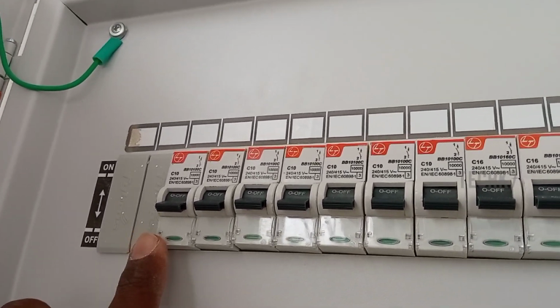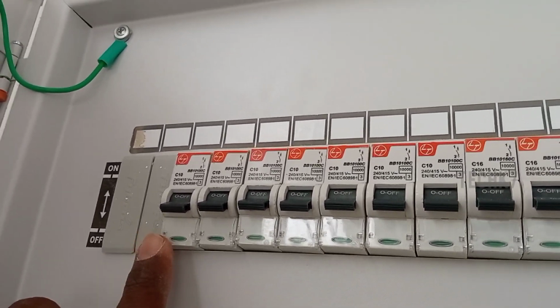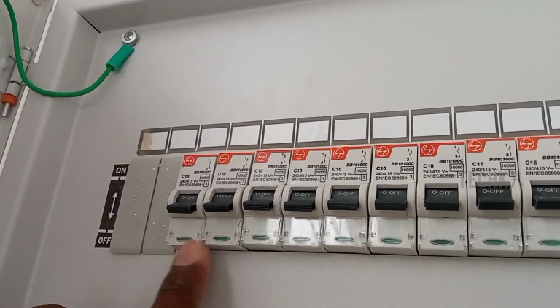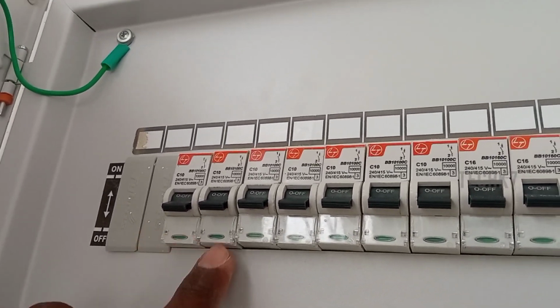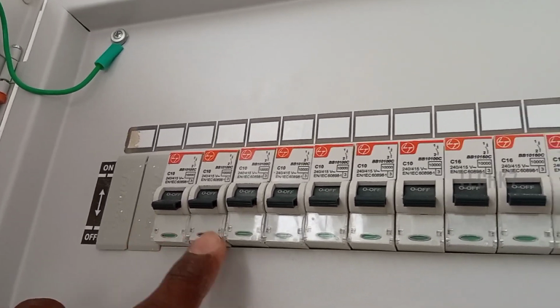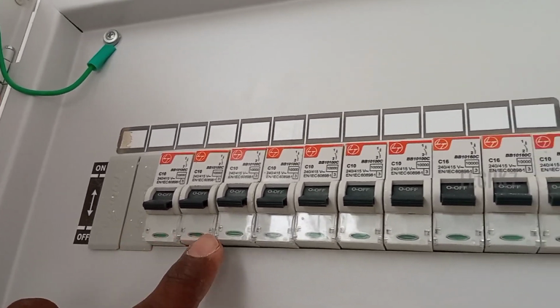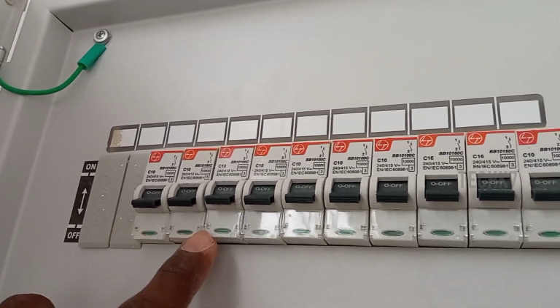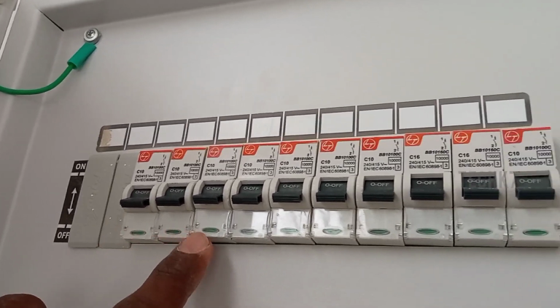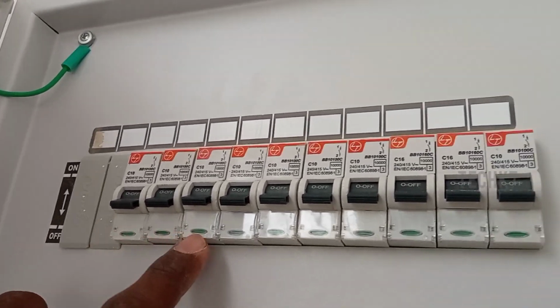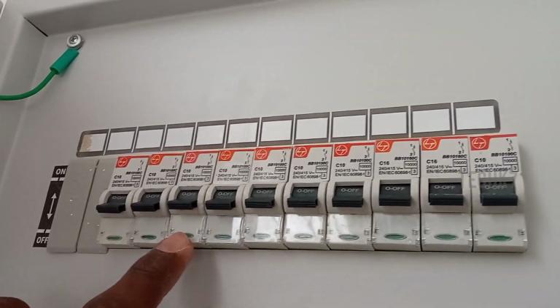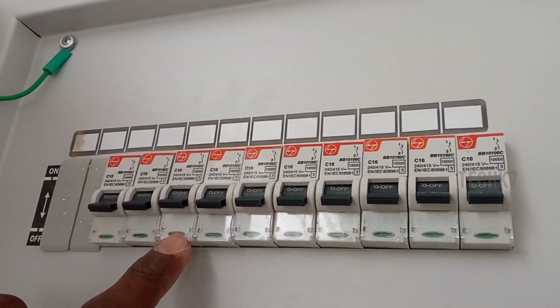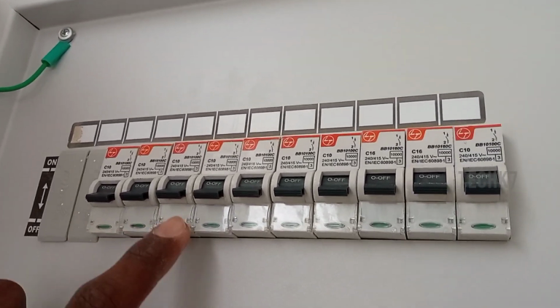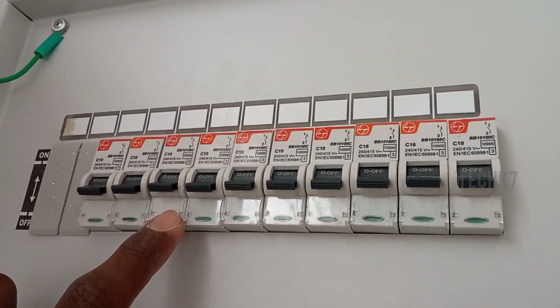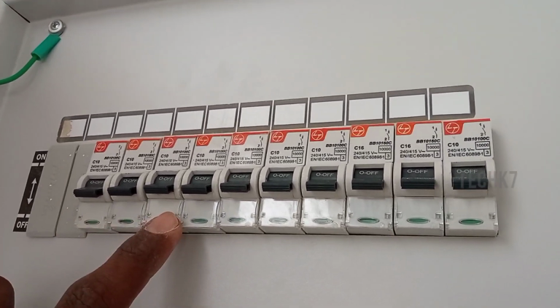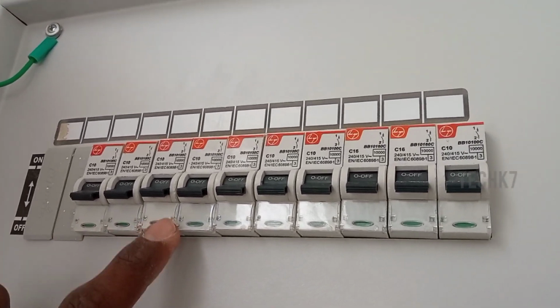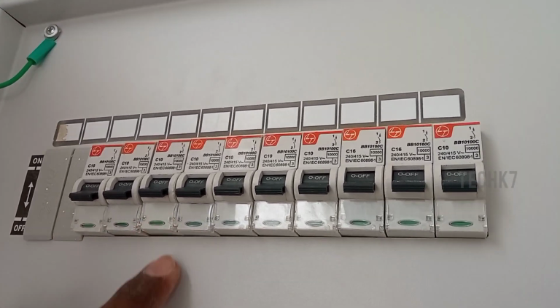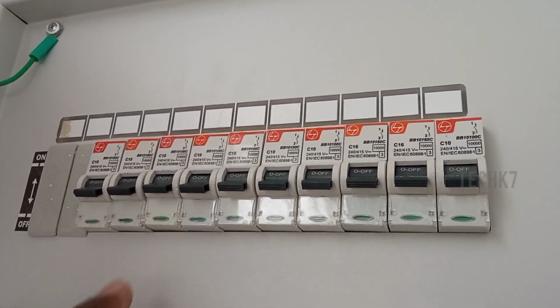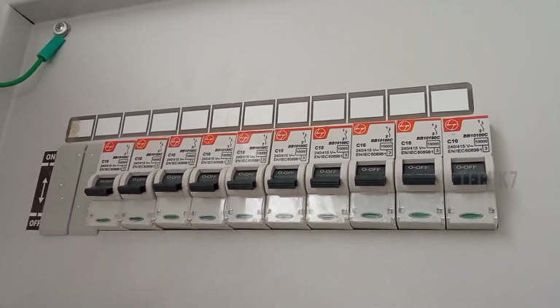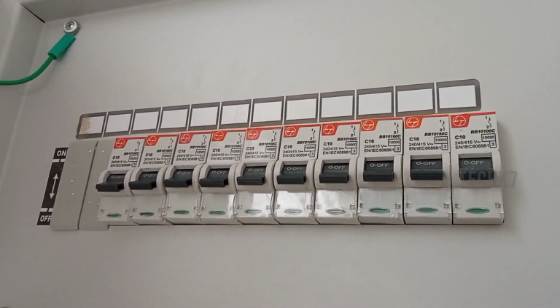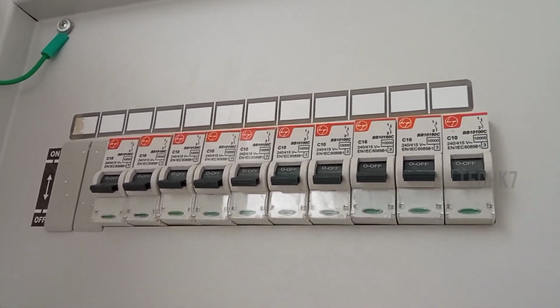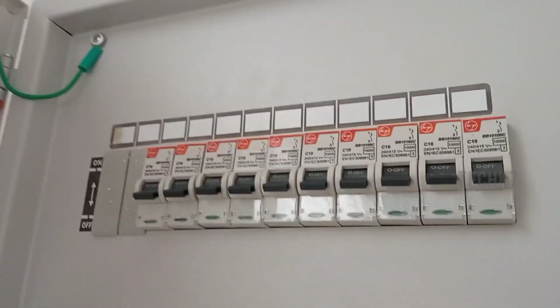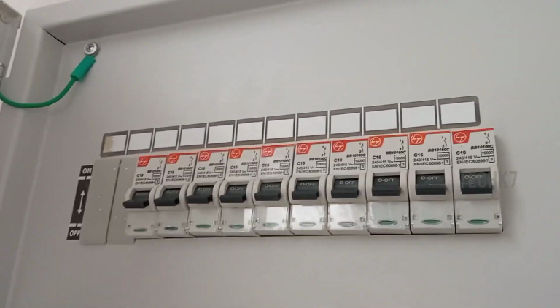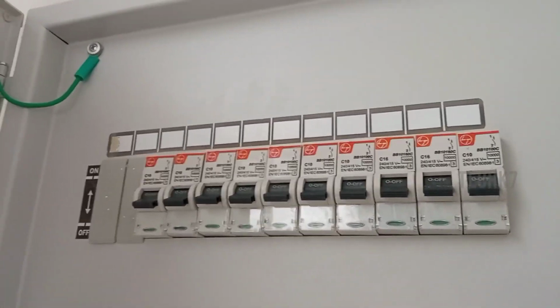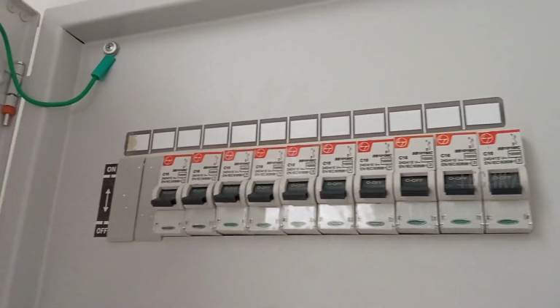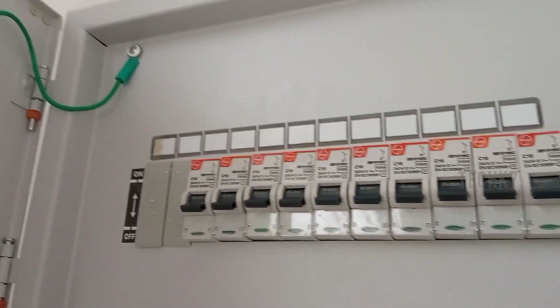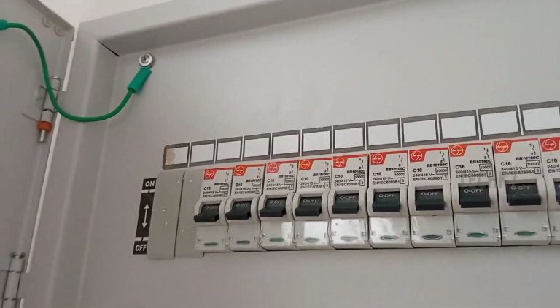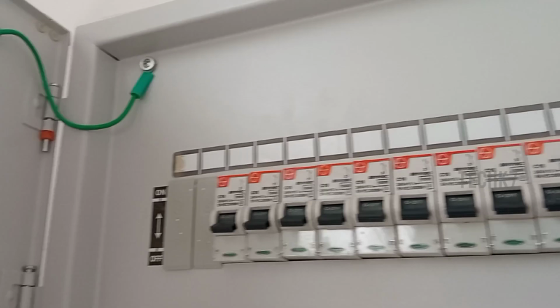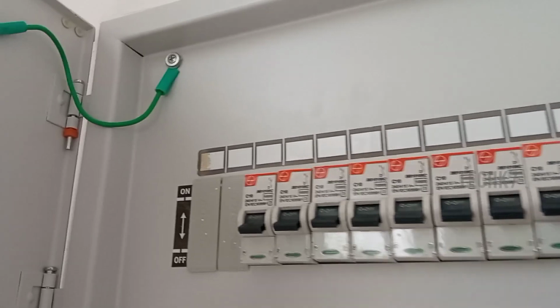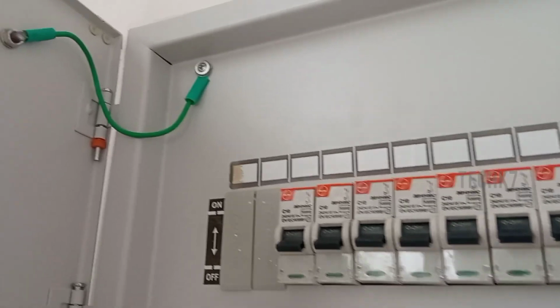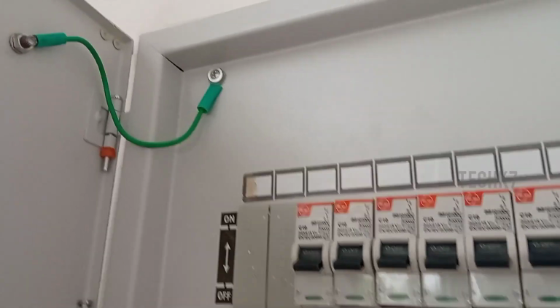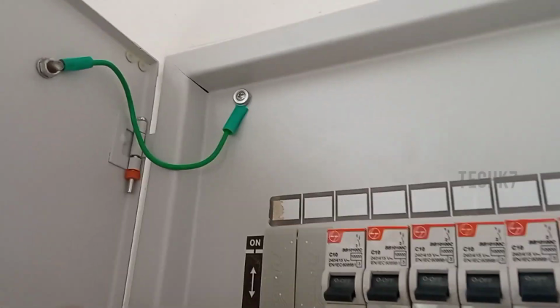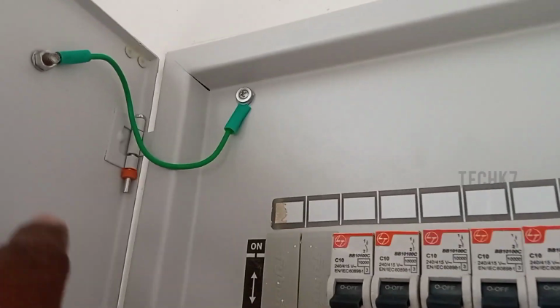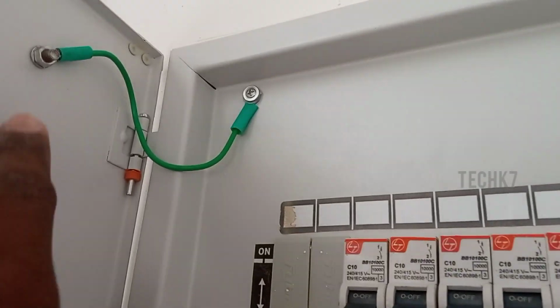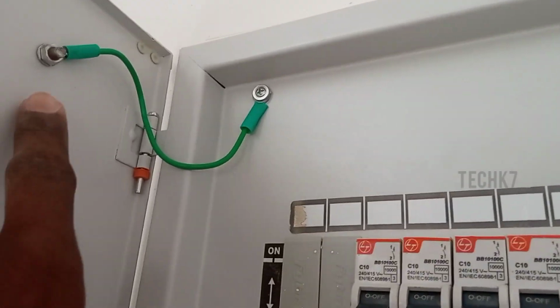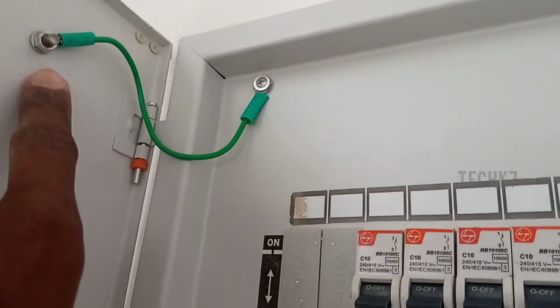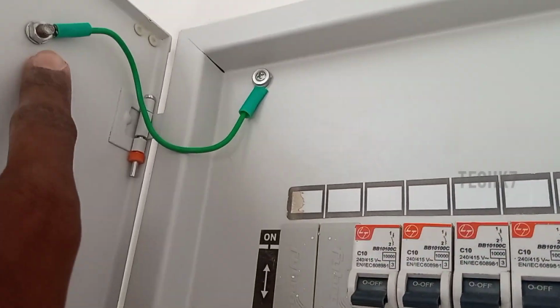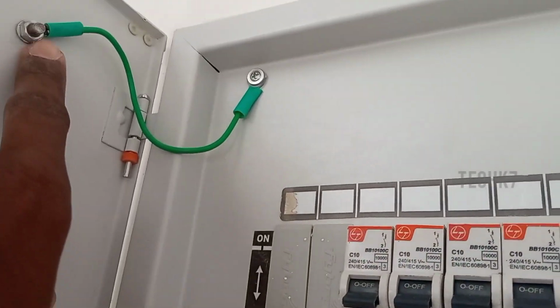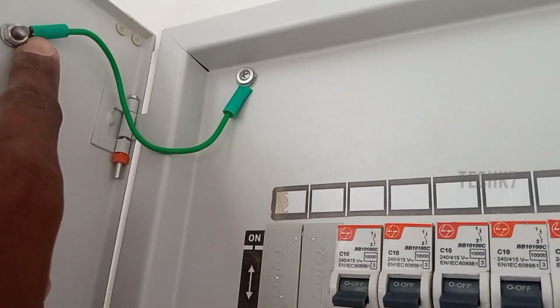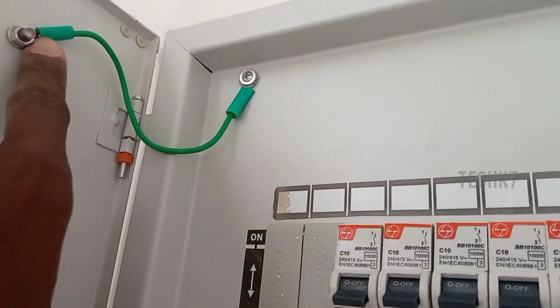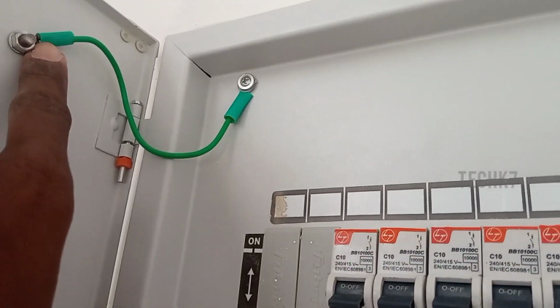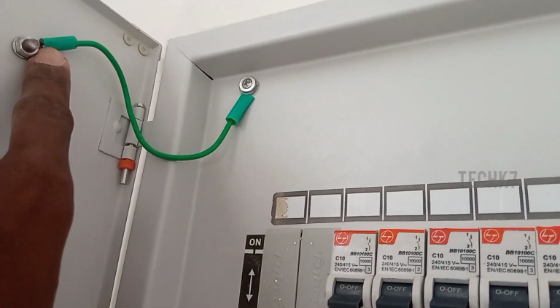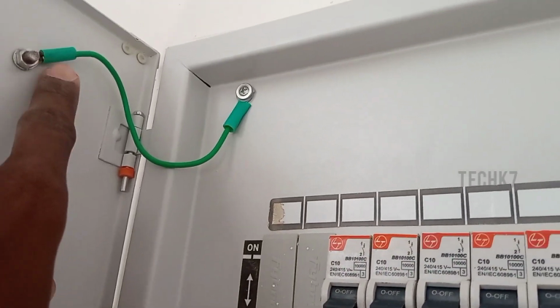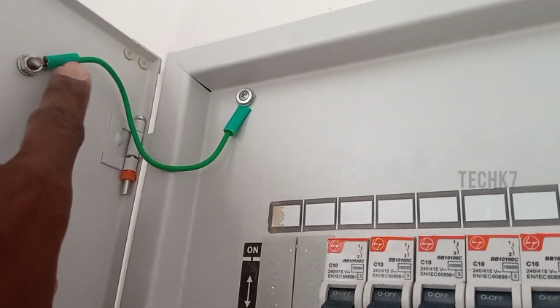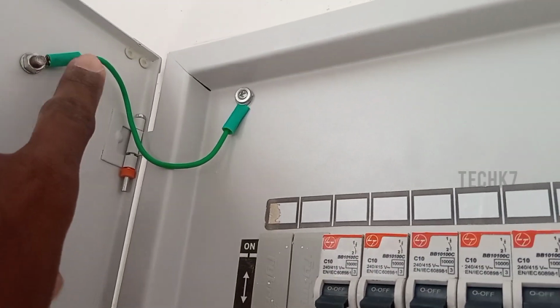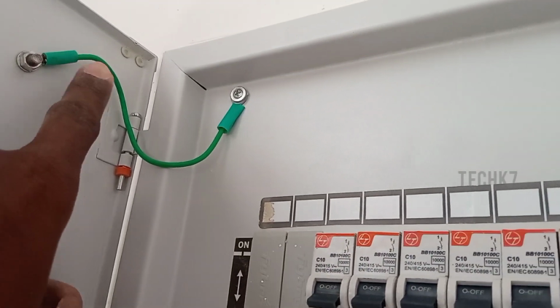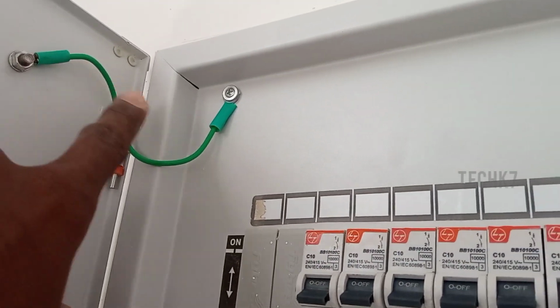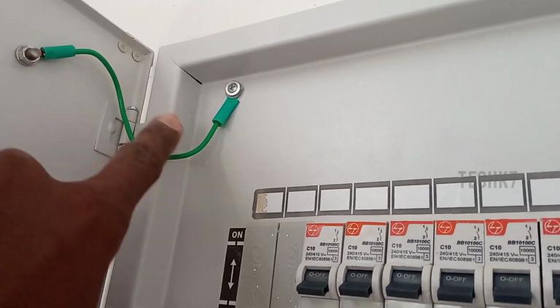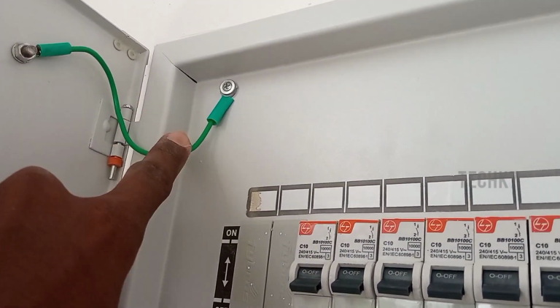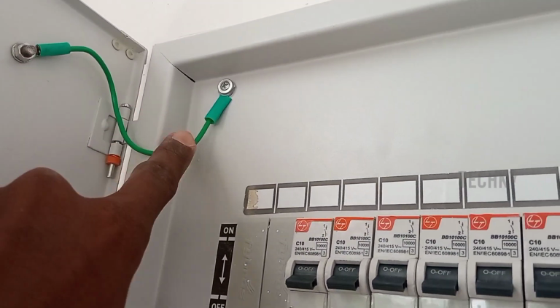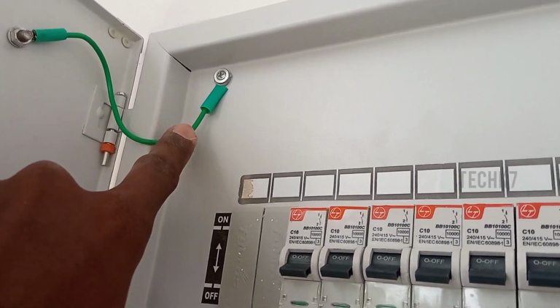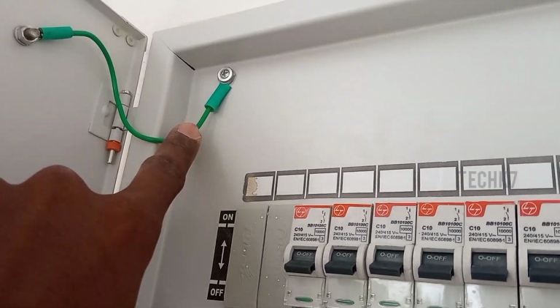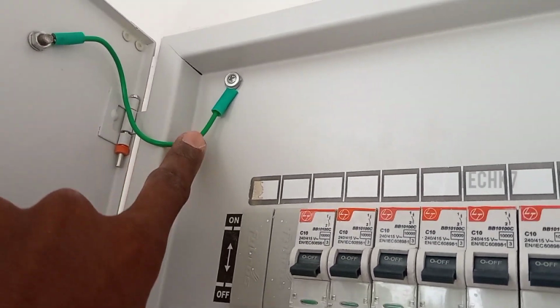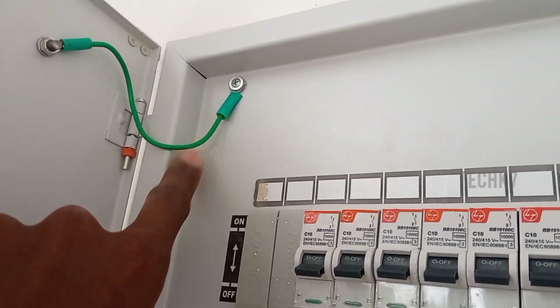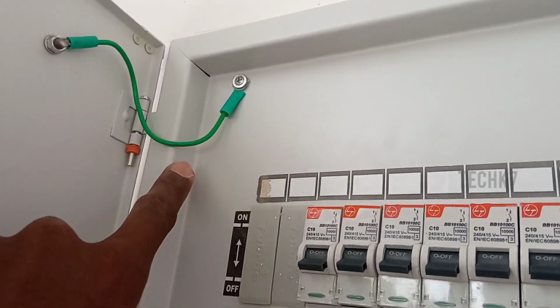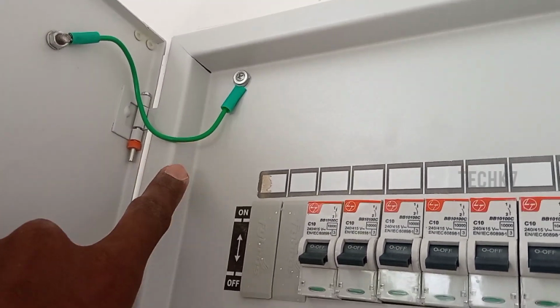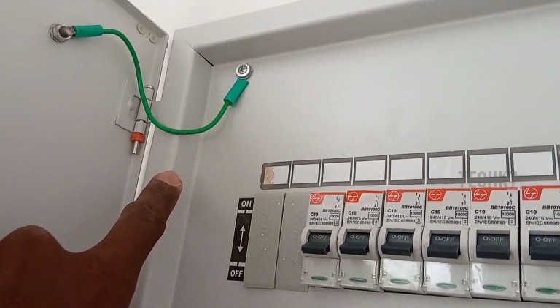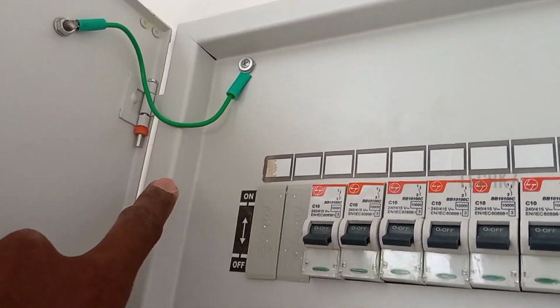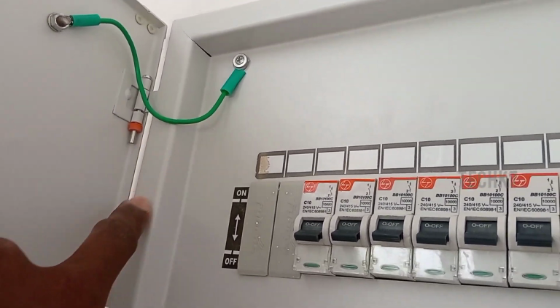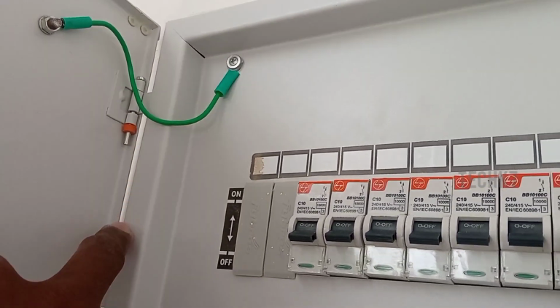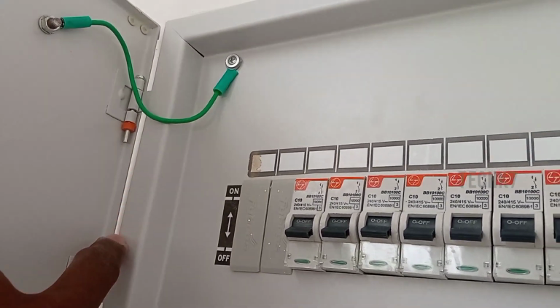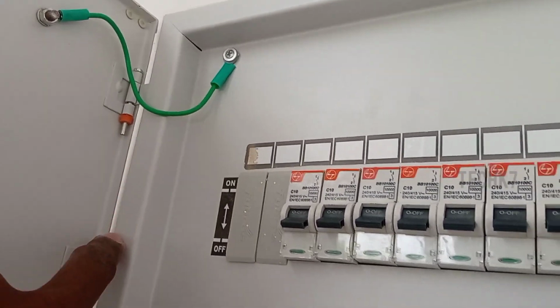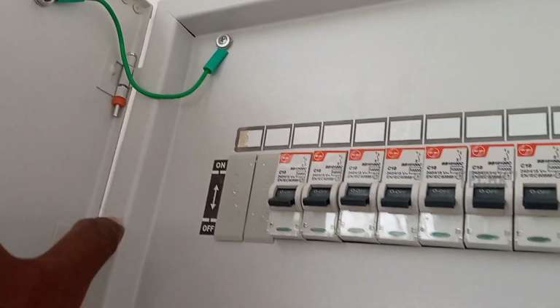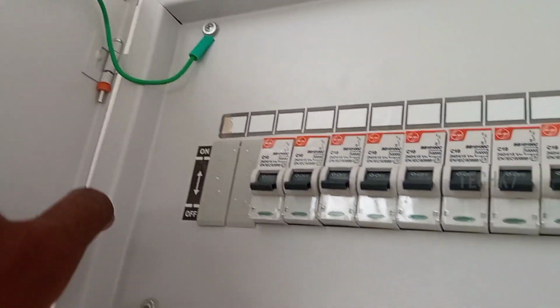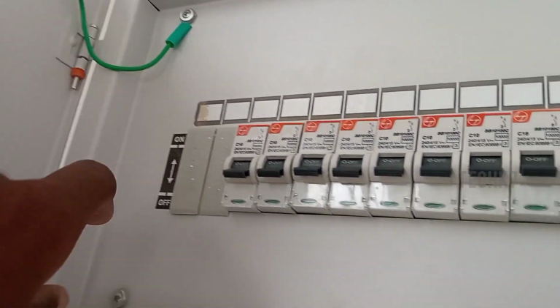If I fit the cover on both my left side, I'll be able to add two more MCBs in the future. If I want, I can fit the cover.